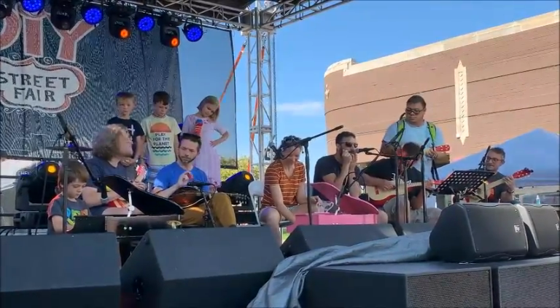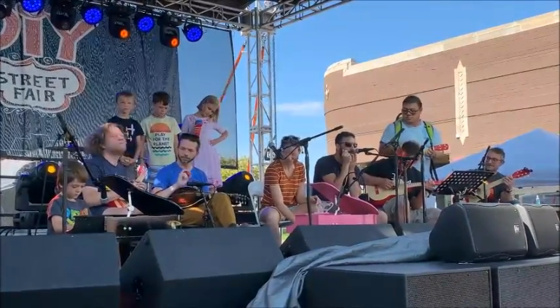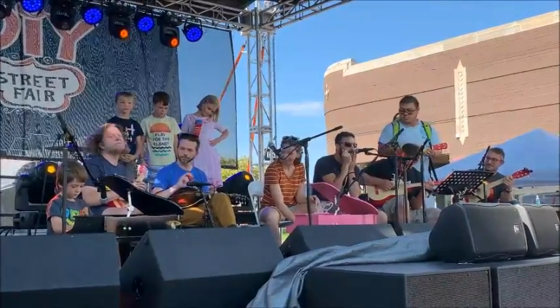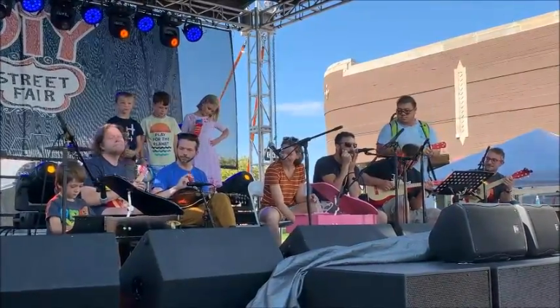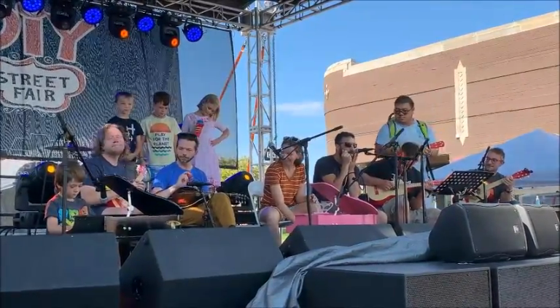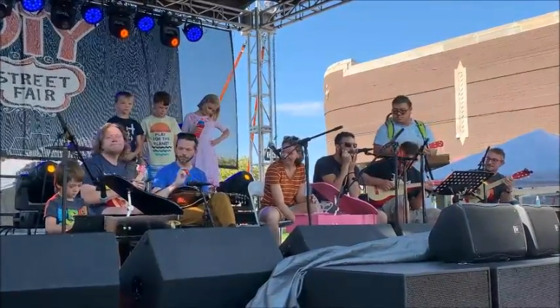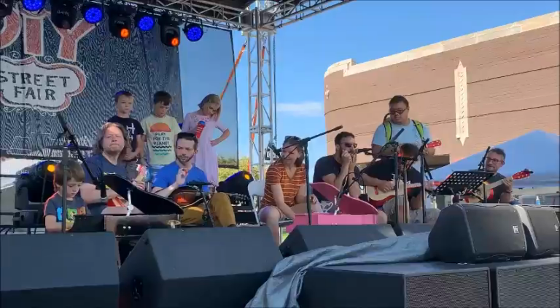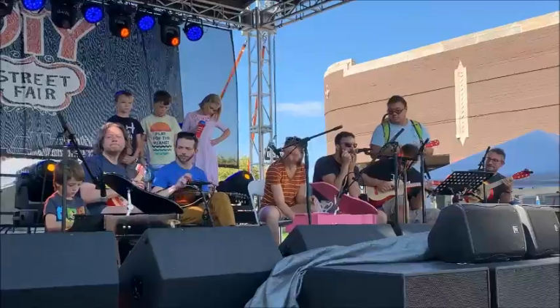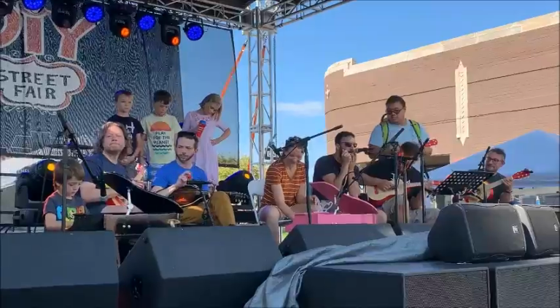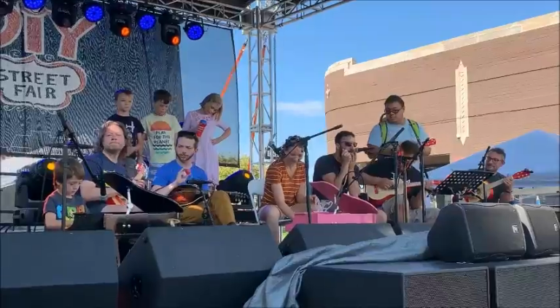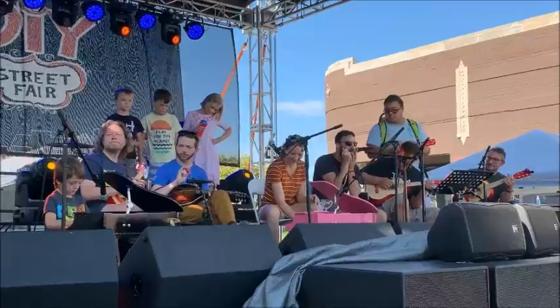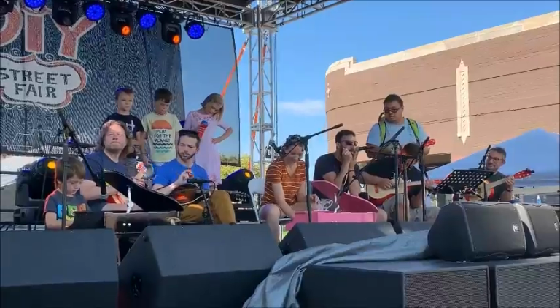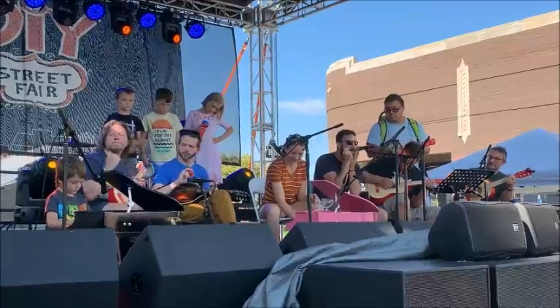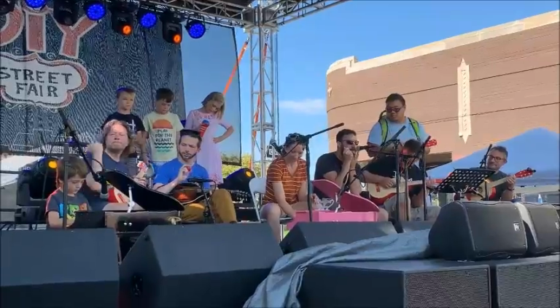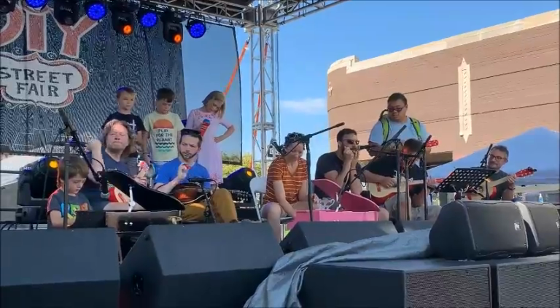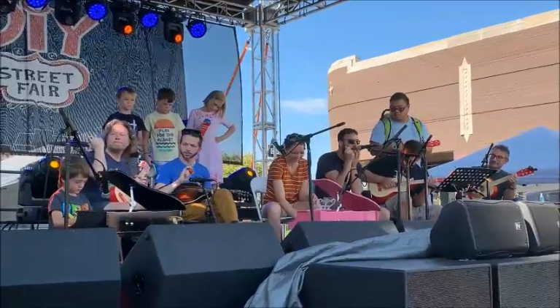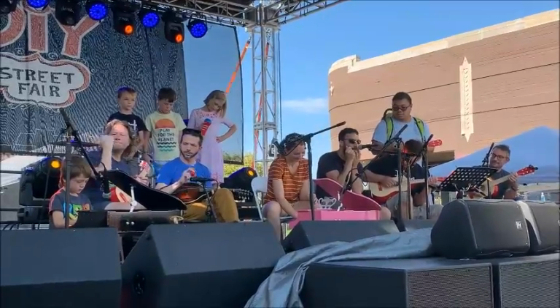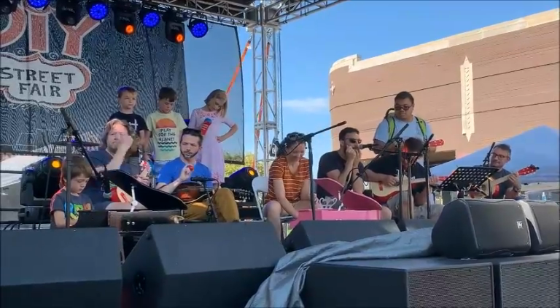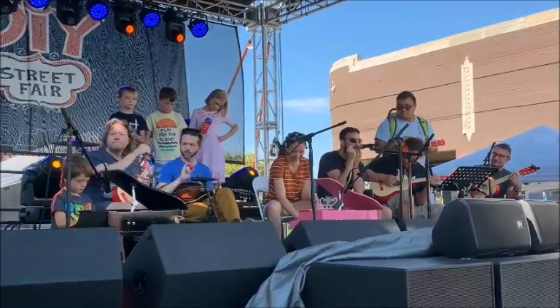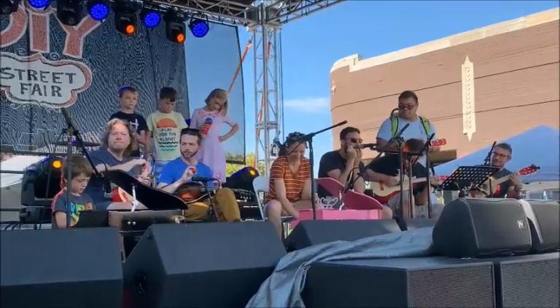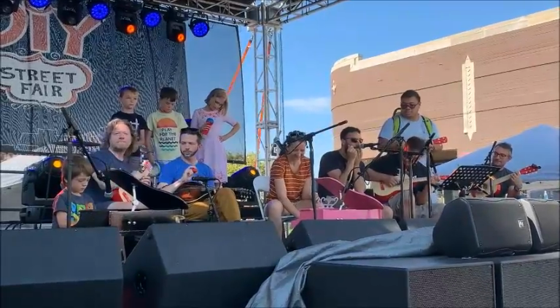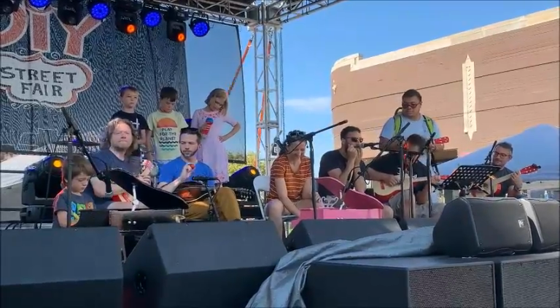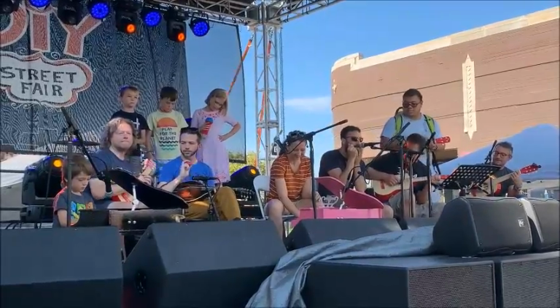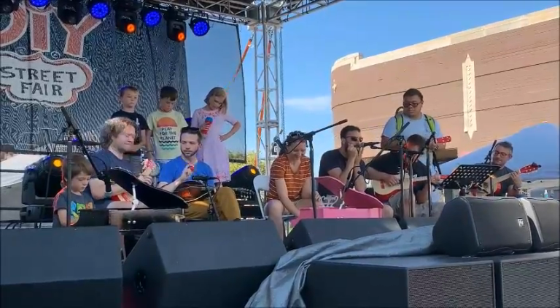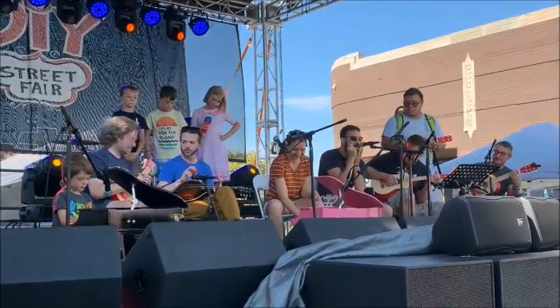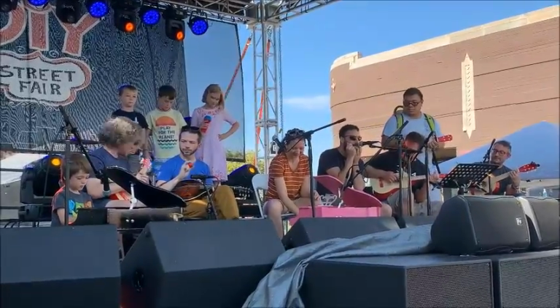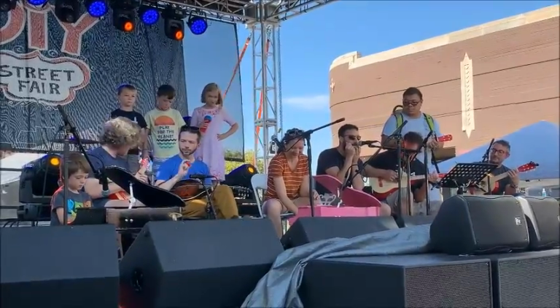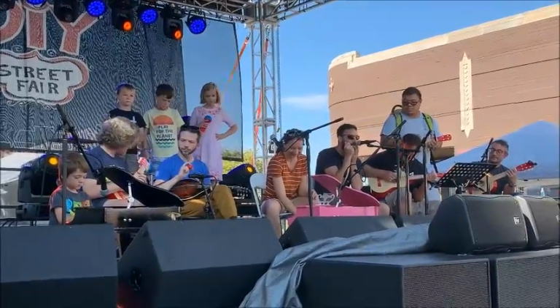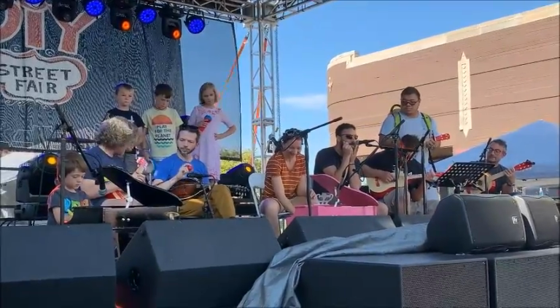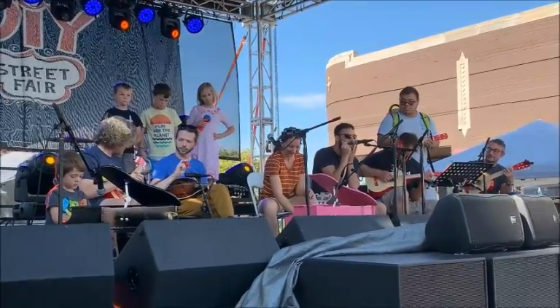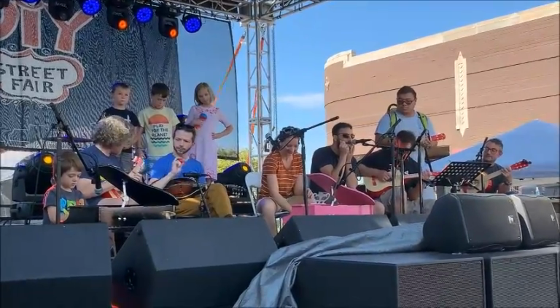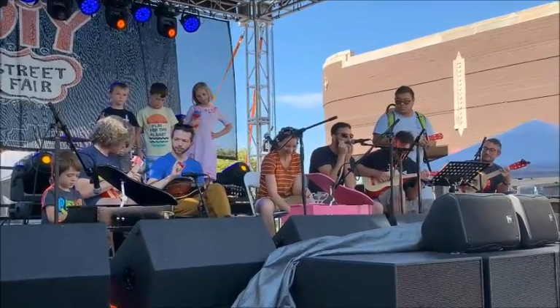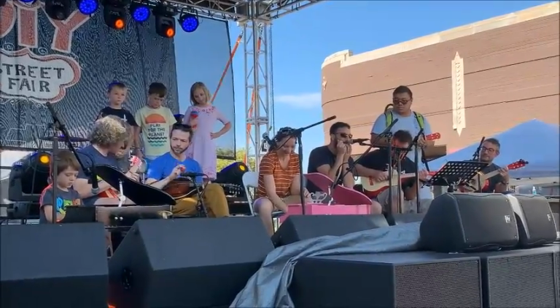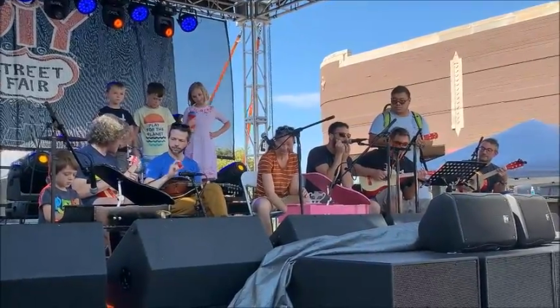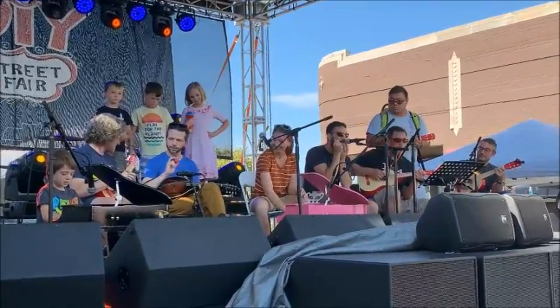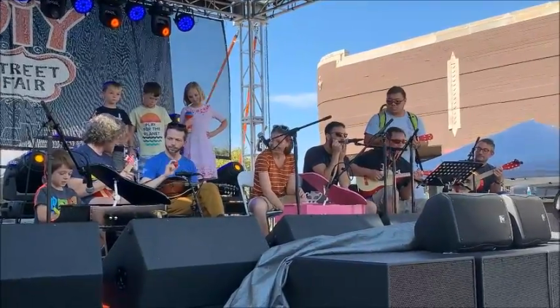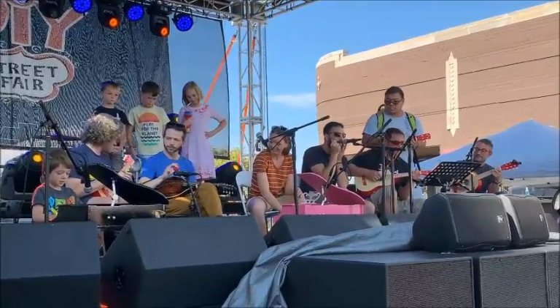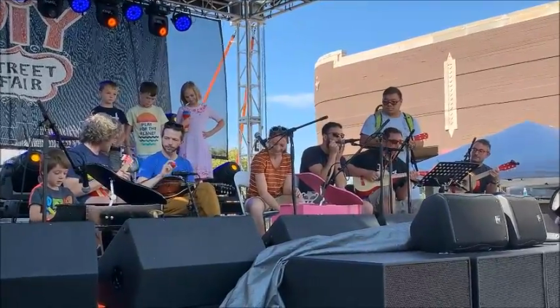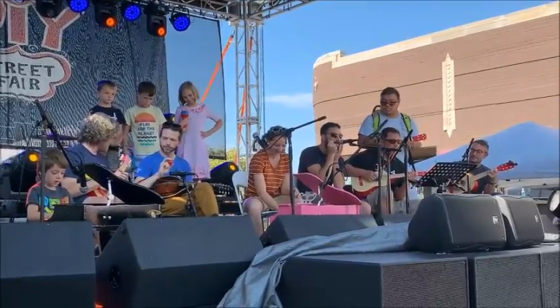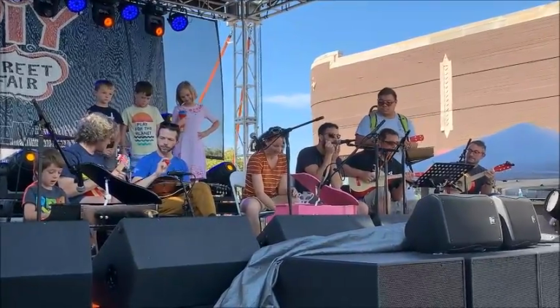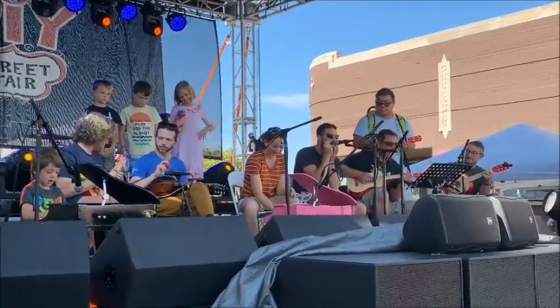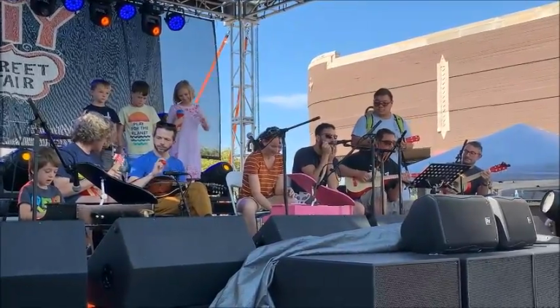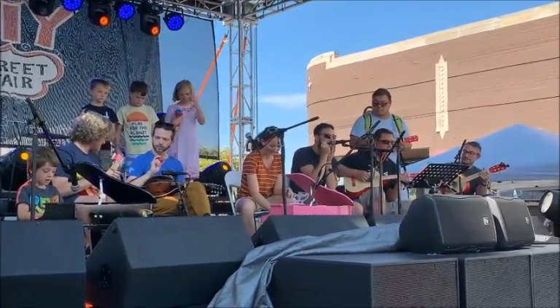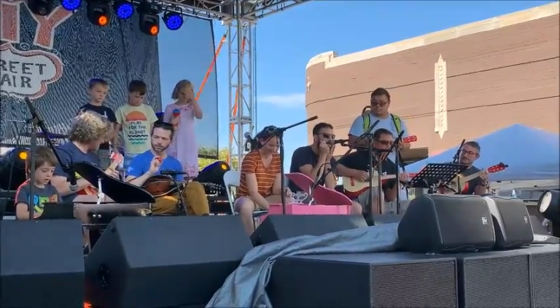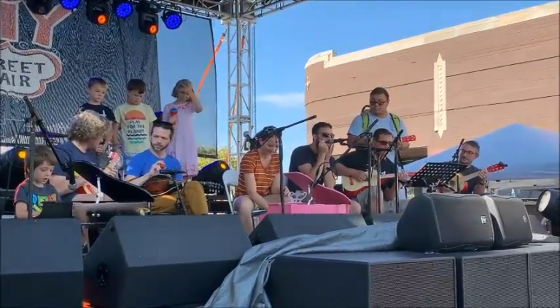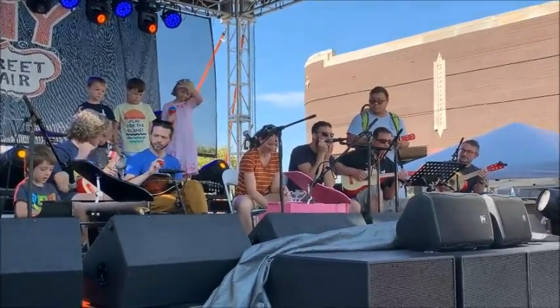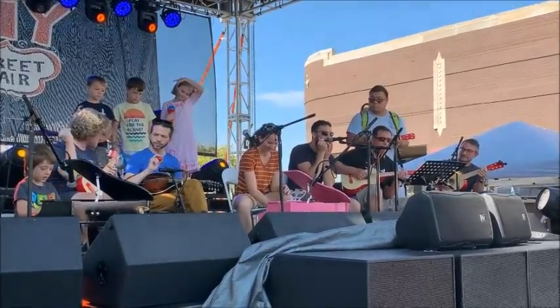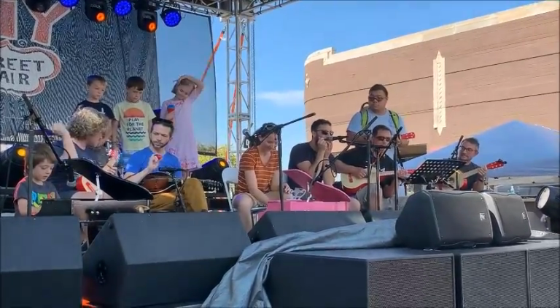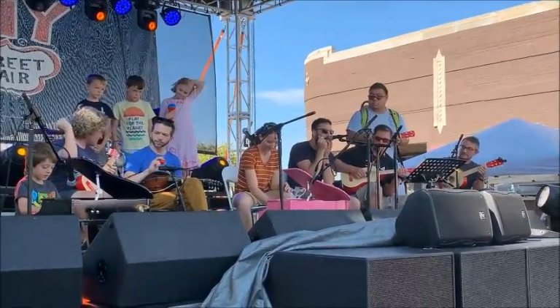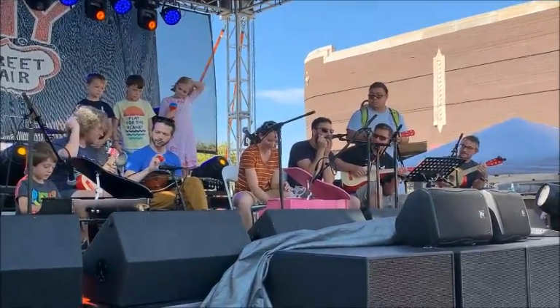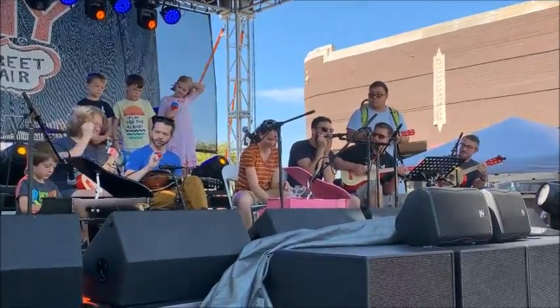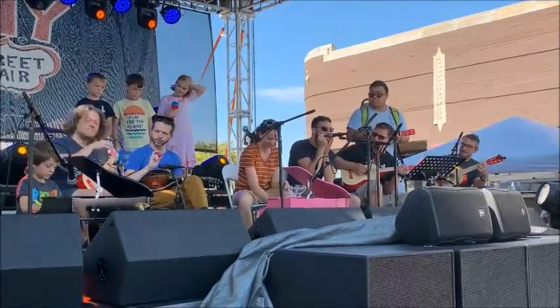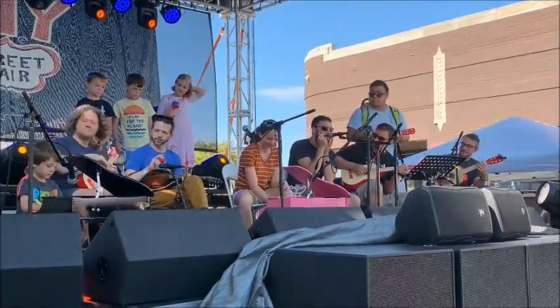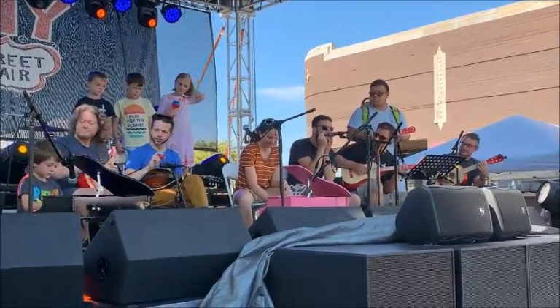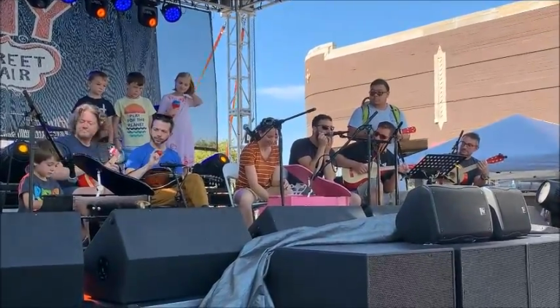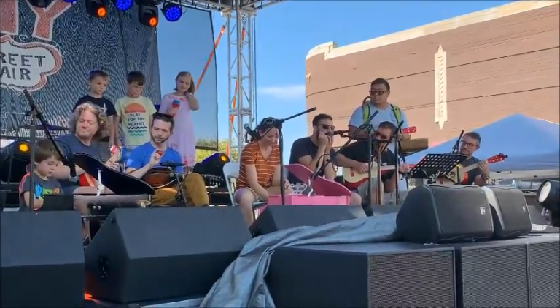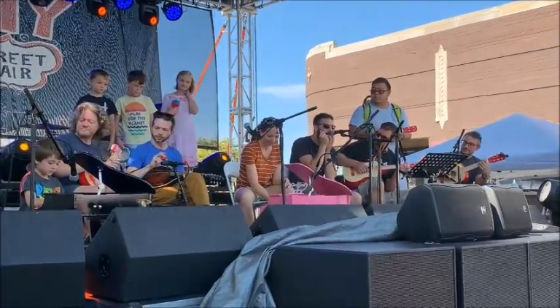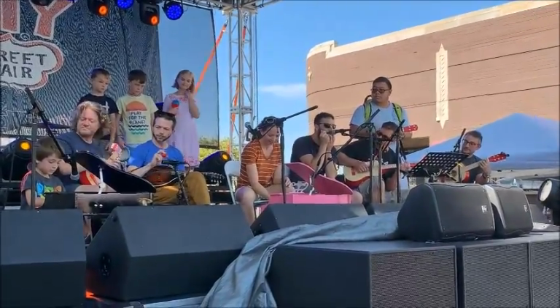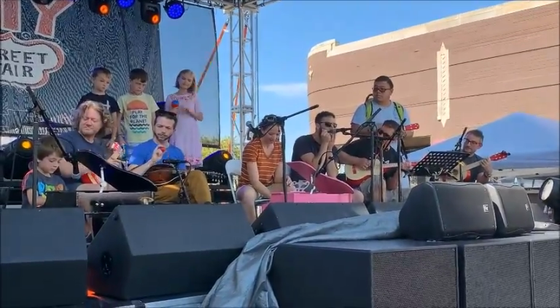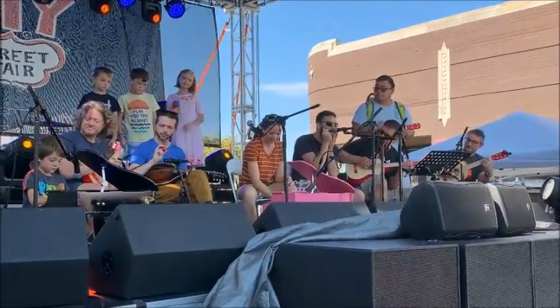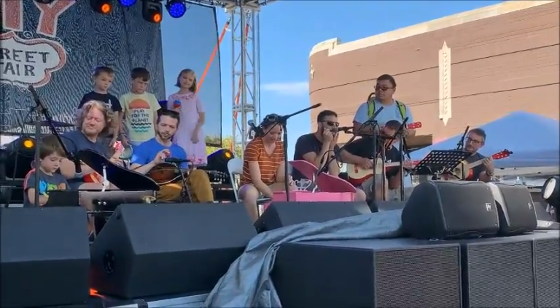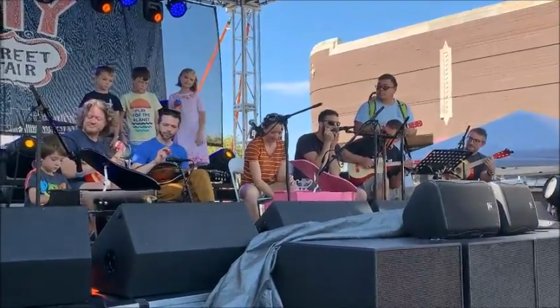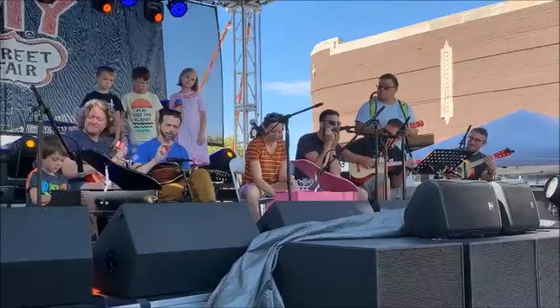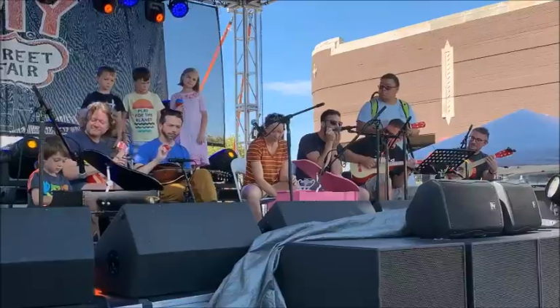And next, we have a beautiful one. This is a beautiful one. Thank you.